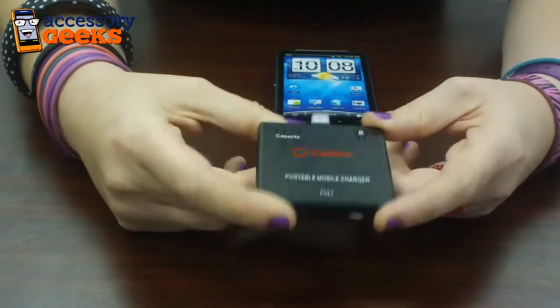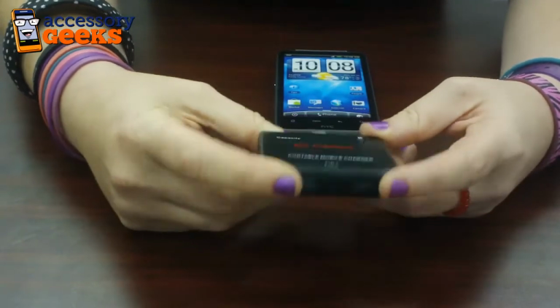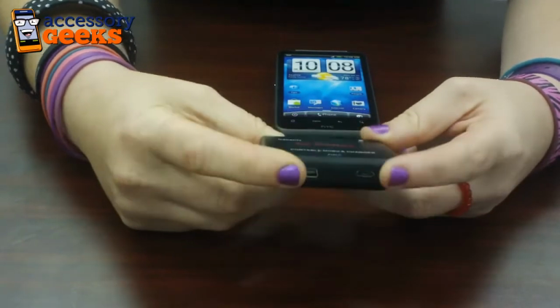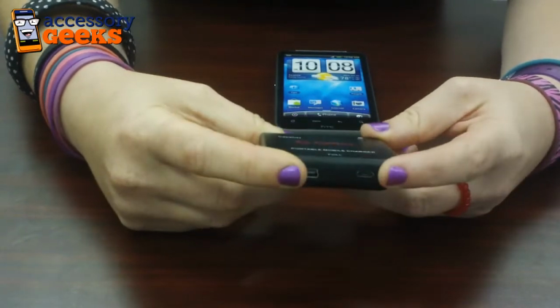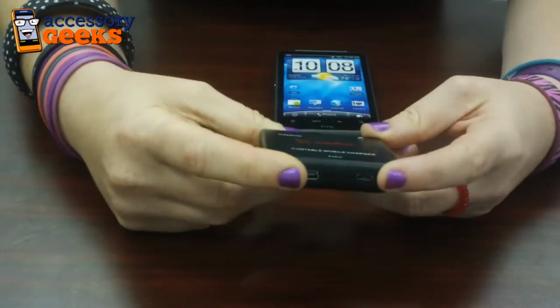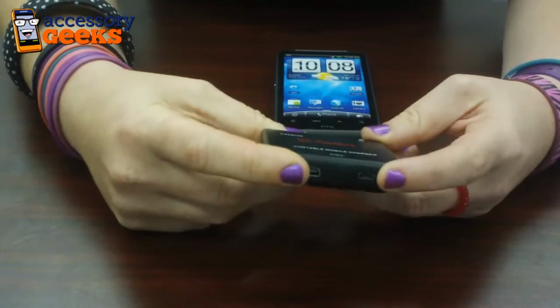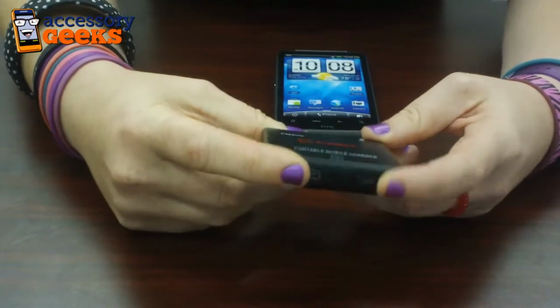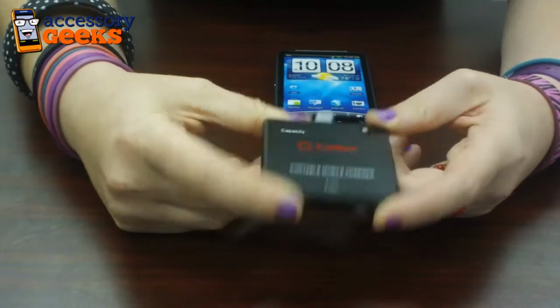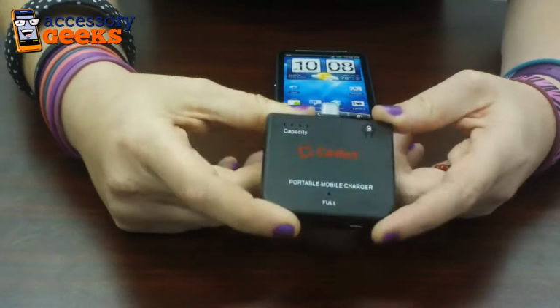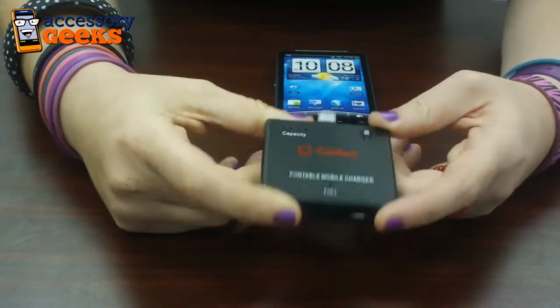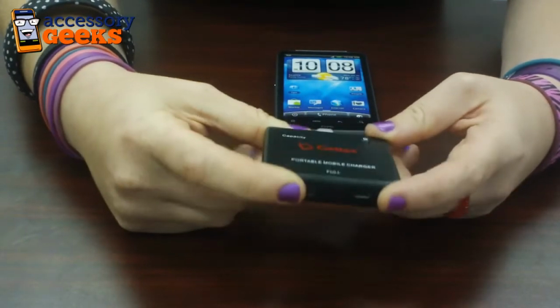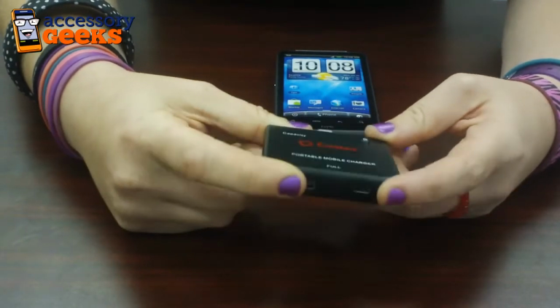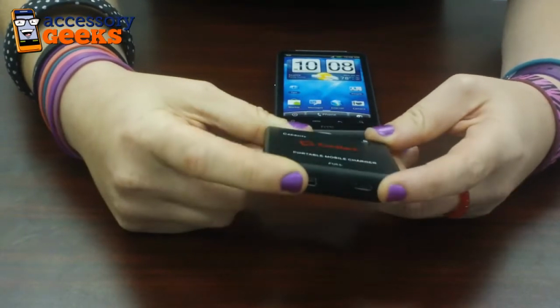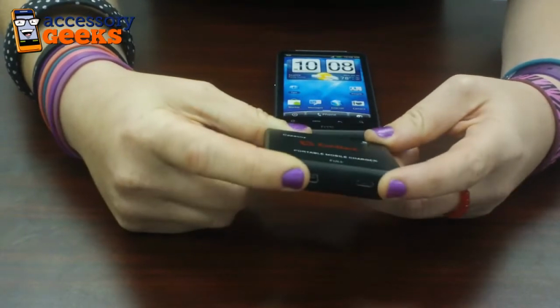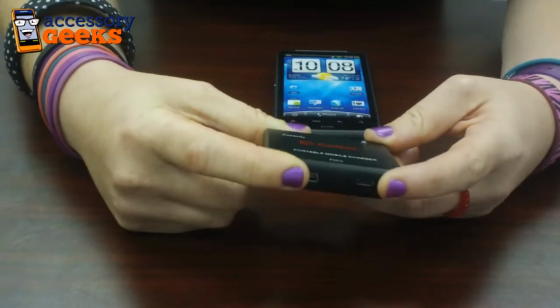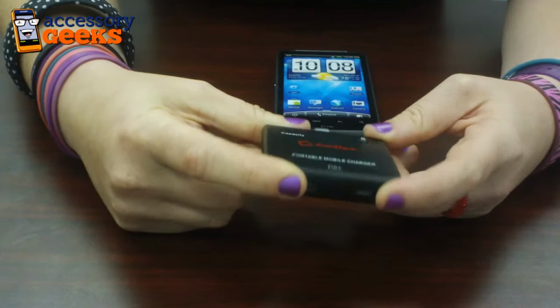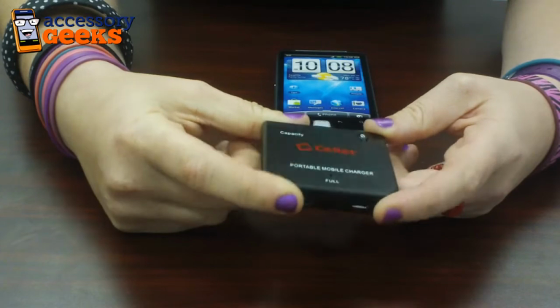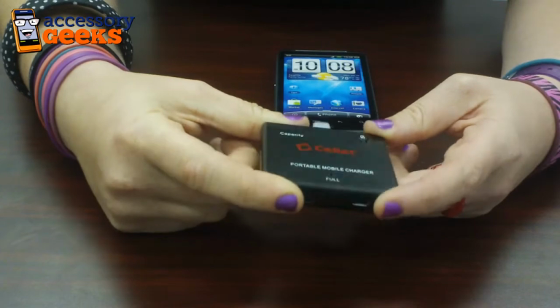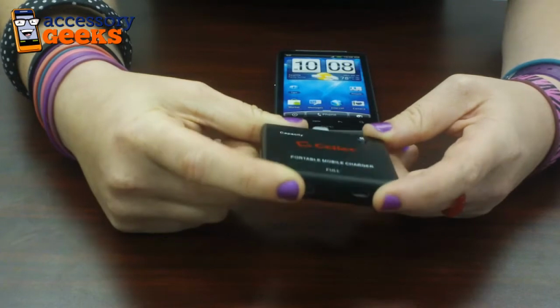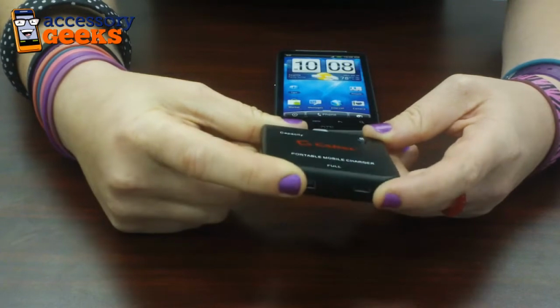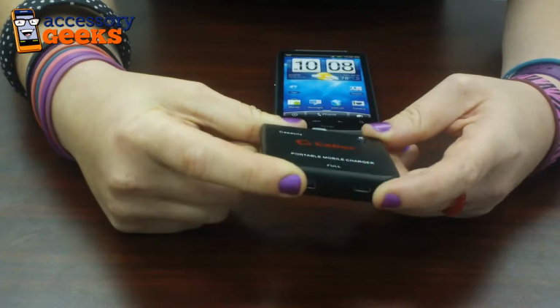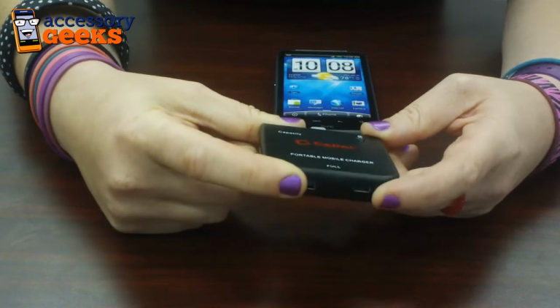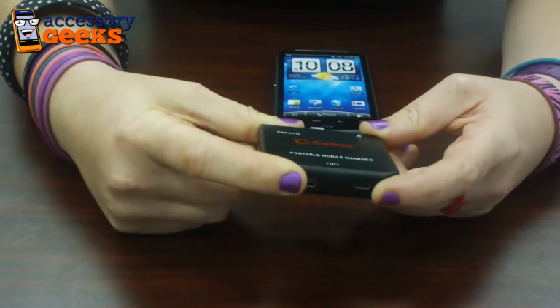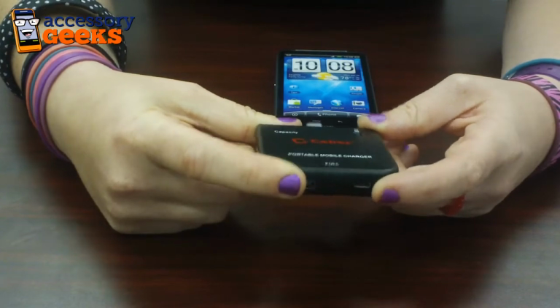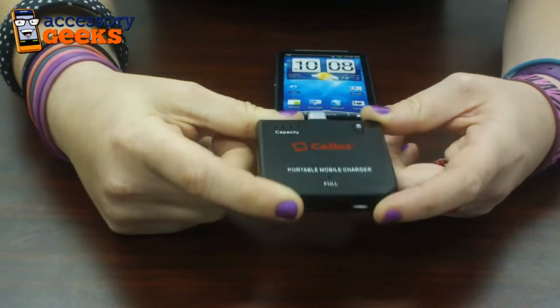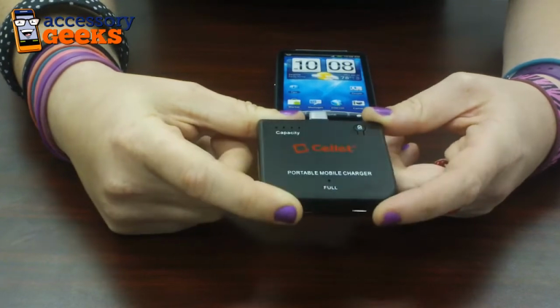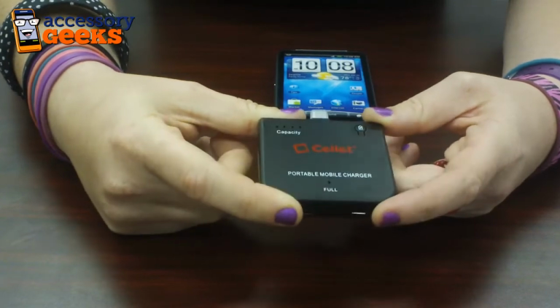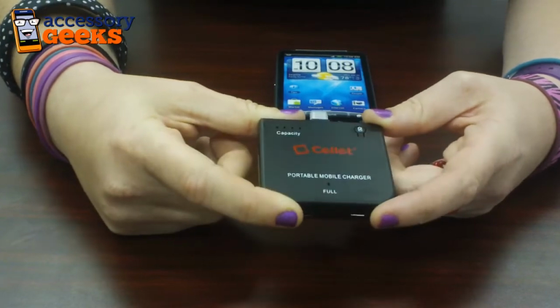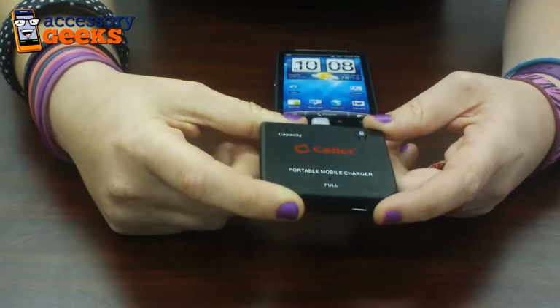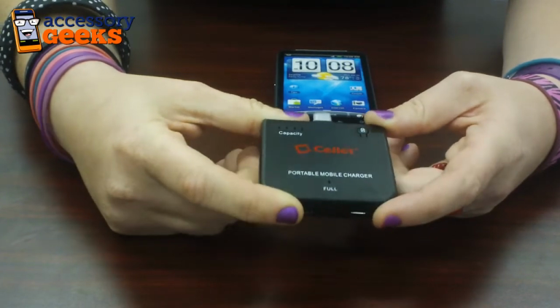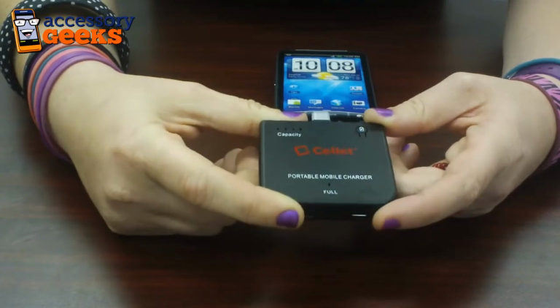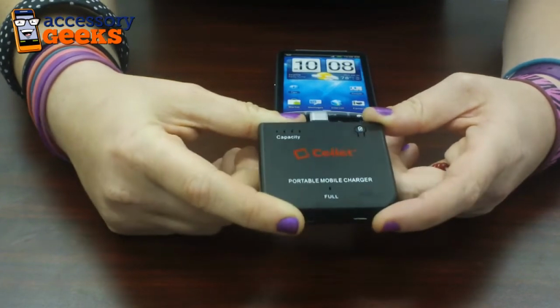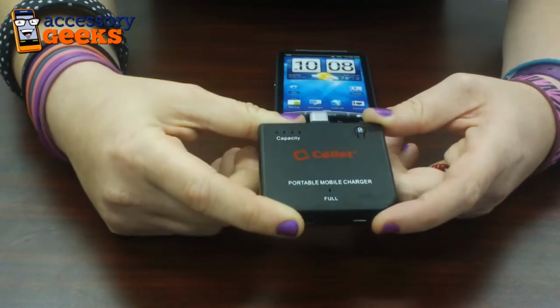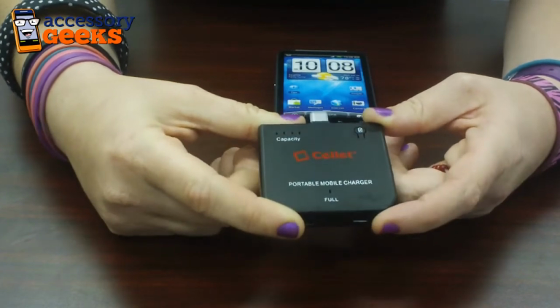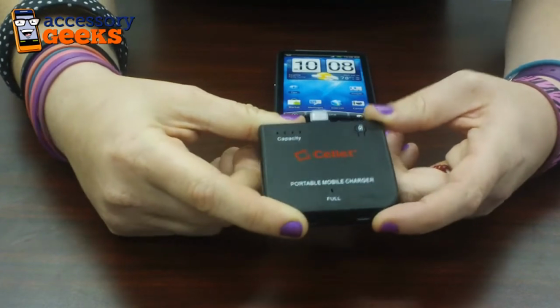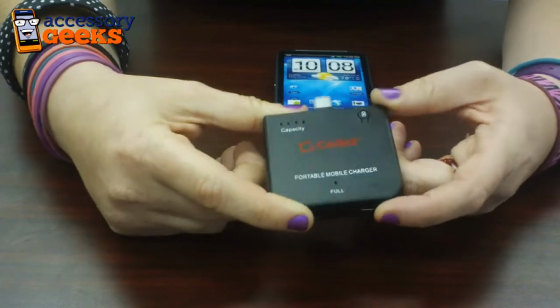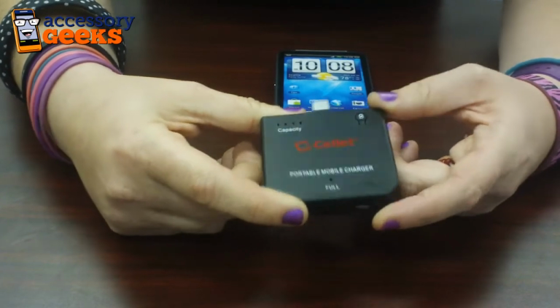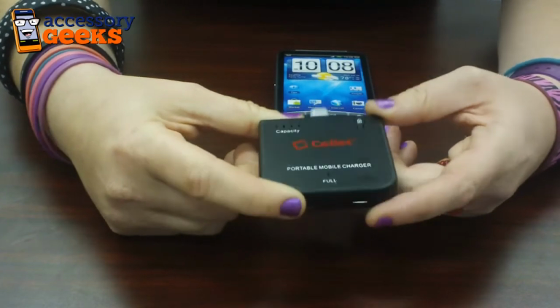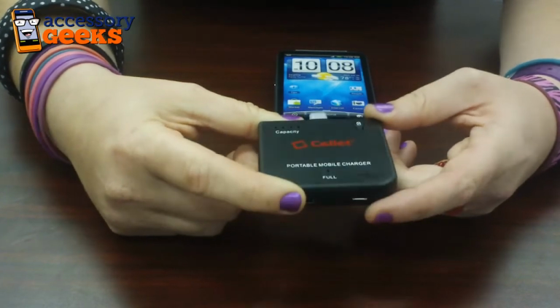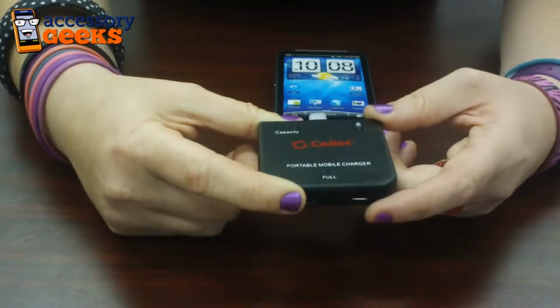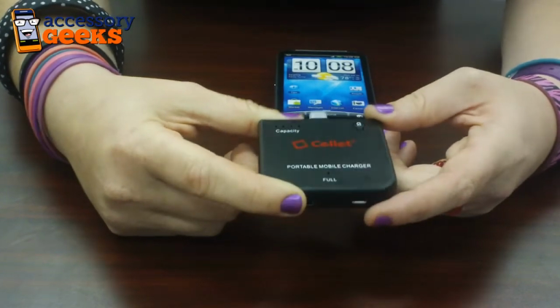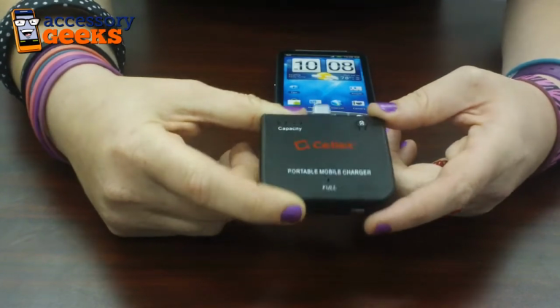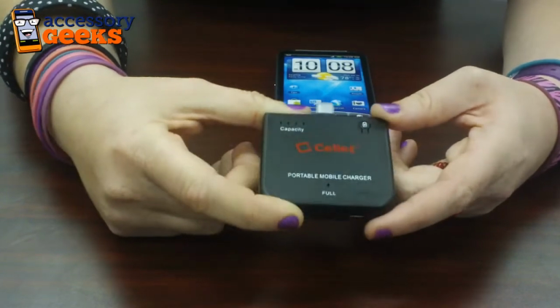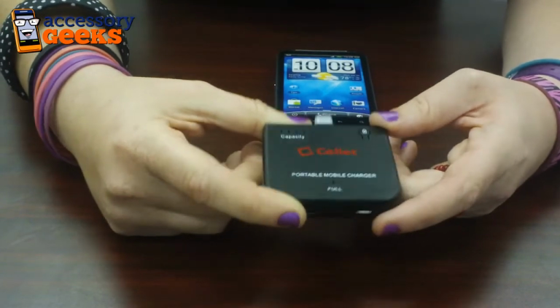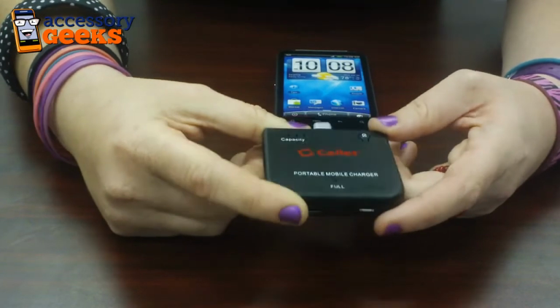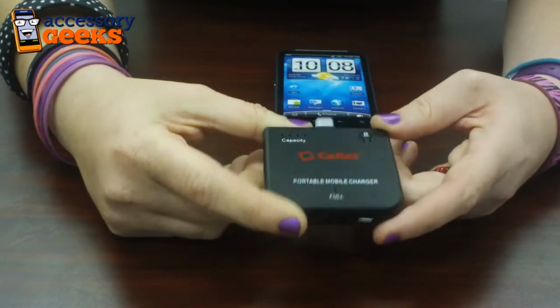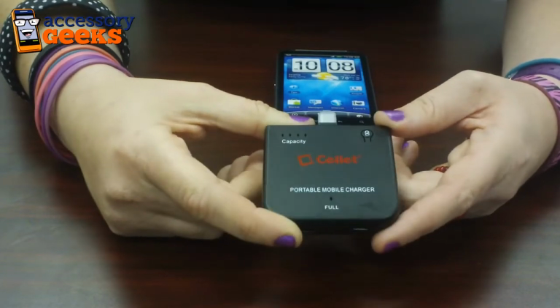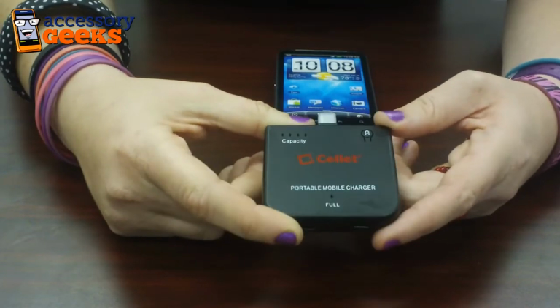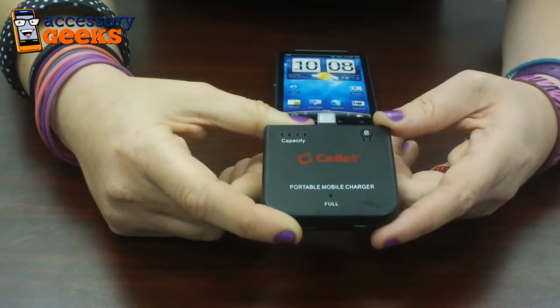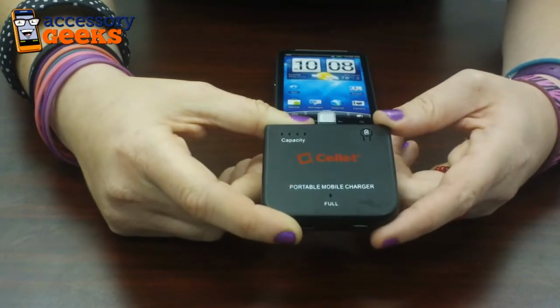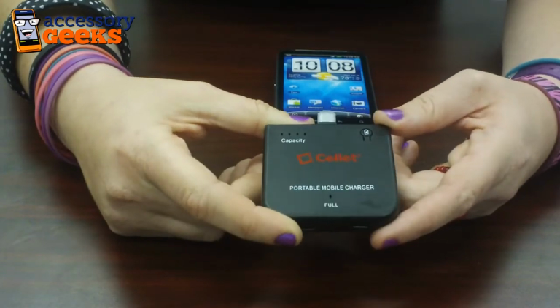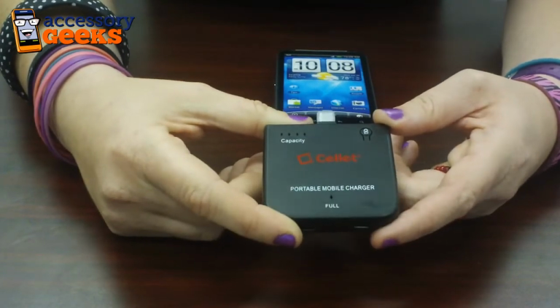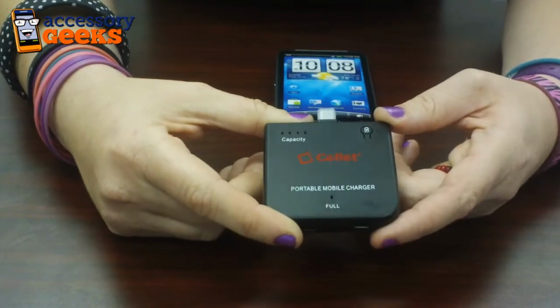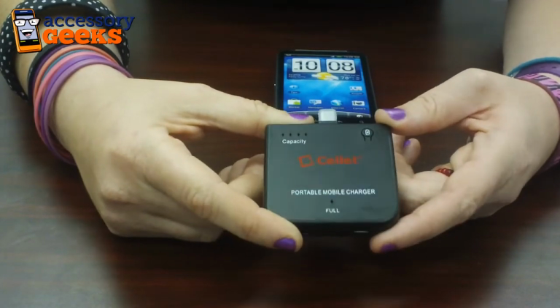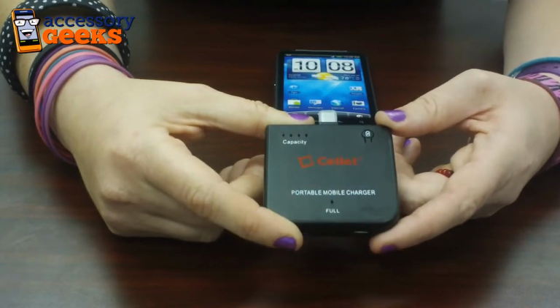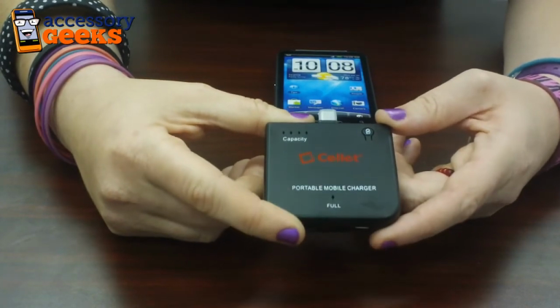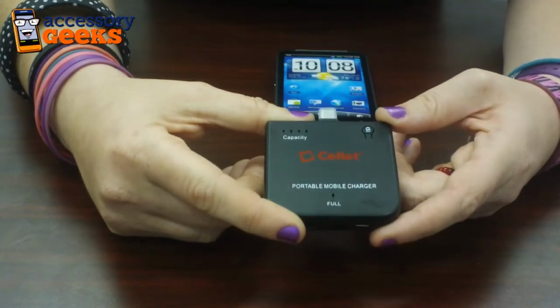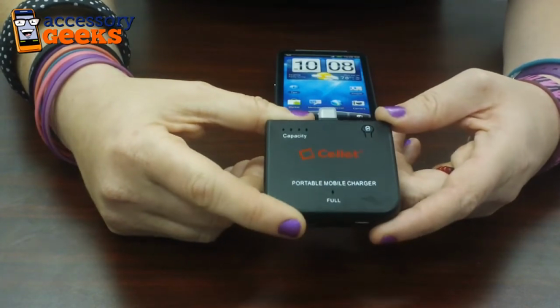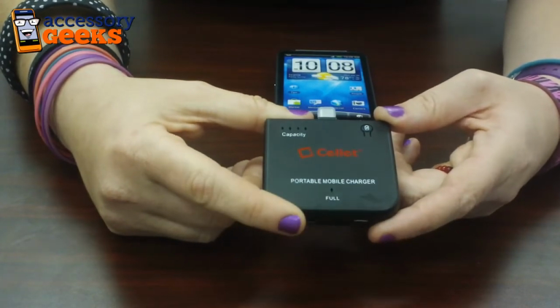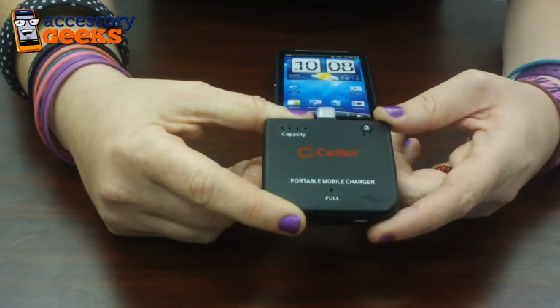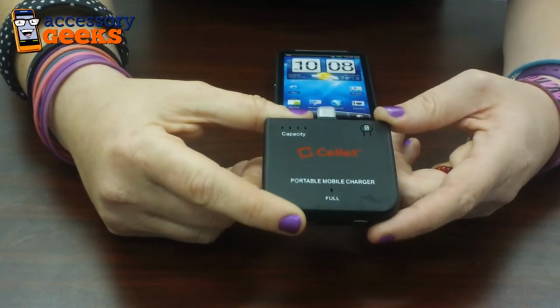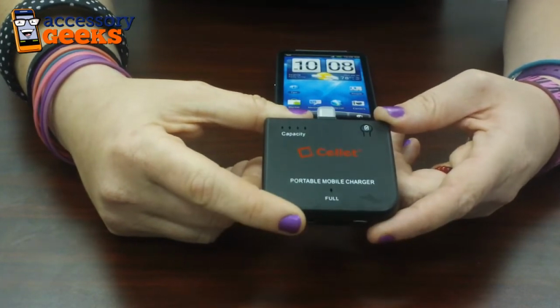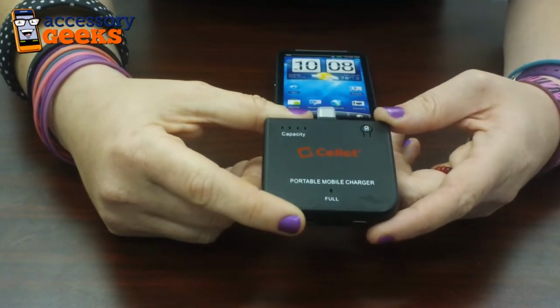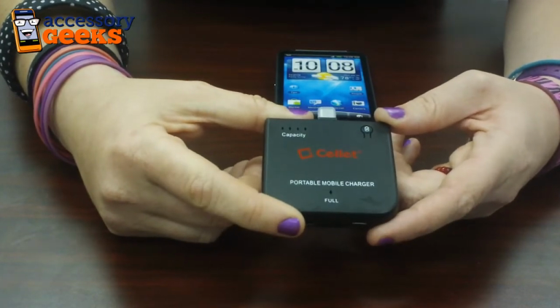Check out accessorygeeks.com where we always have free shipping. And don't forget that you got it from a geek.